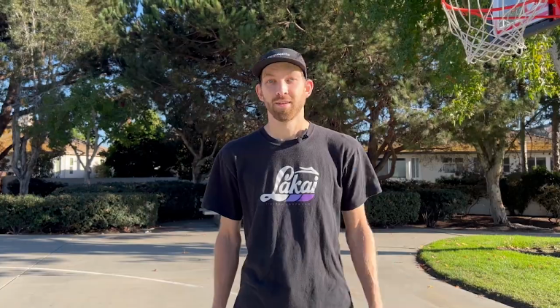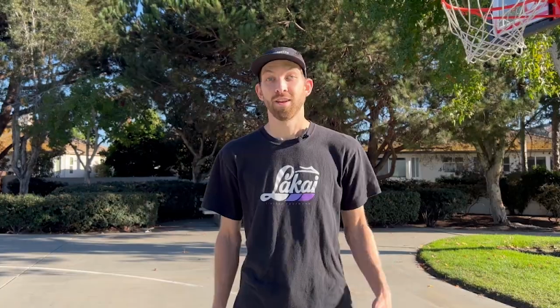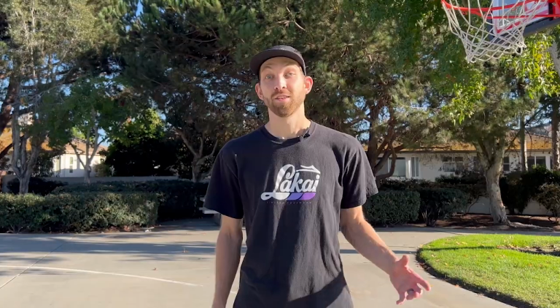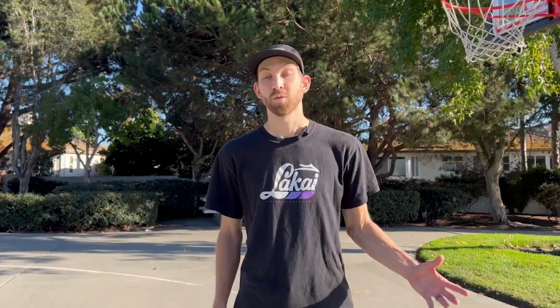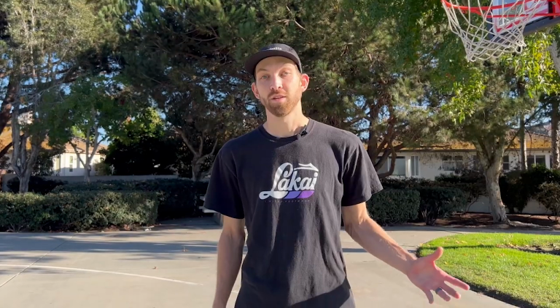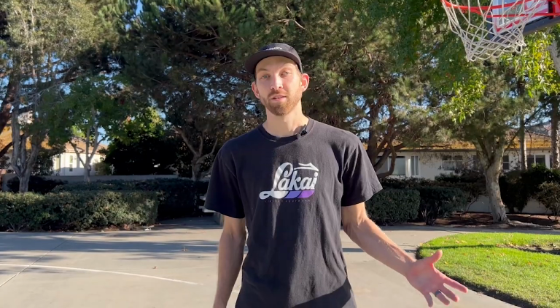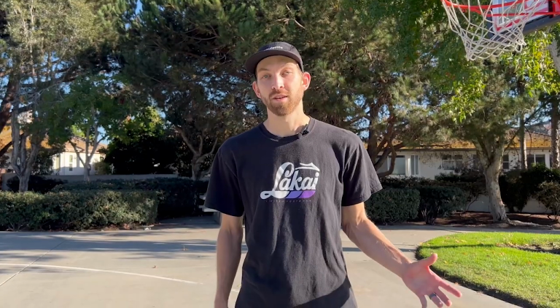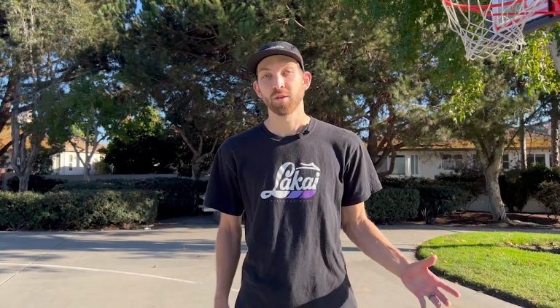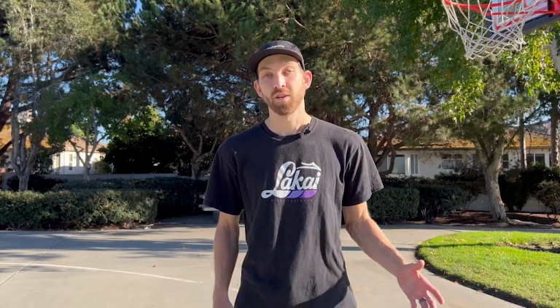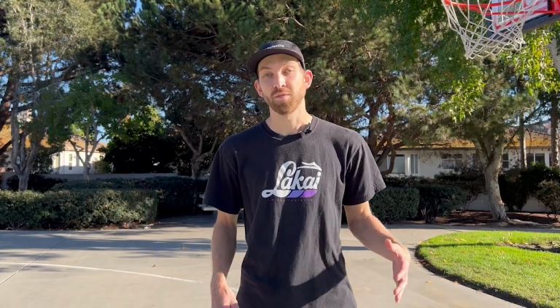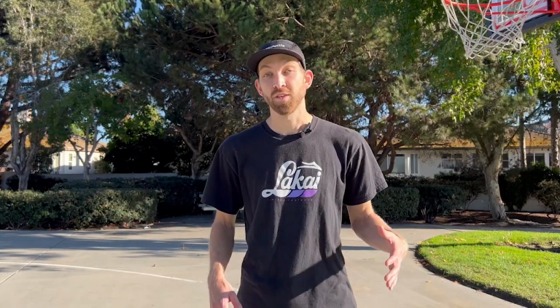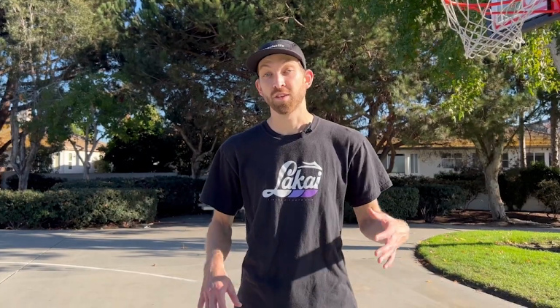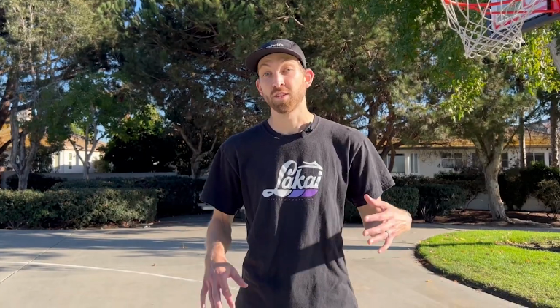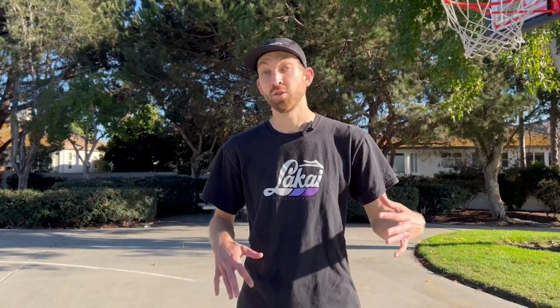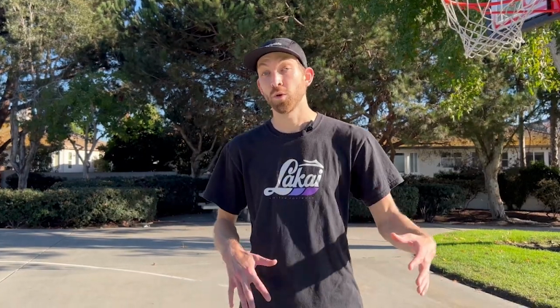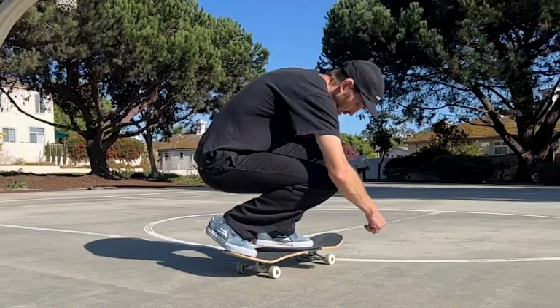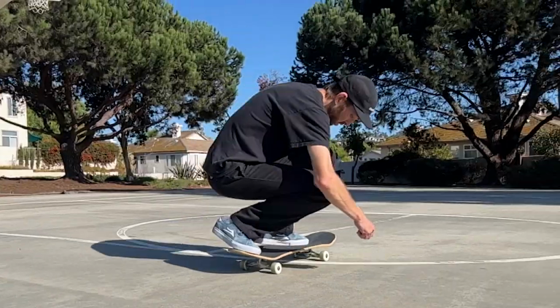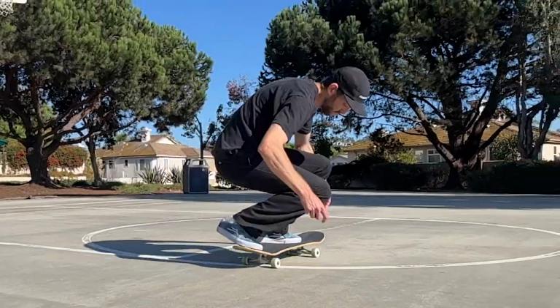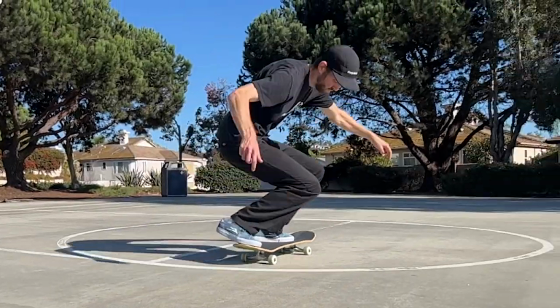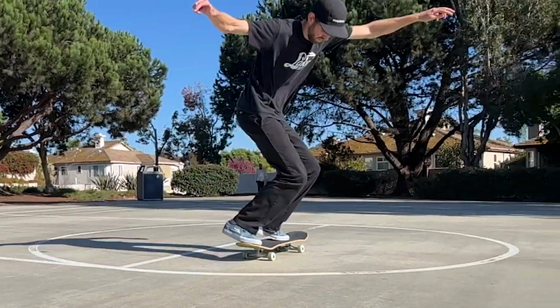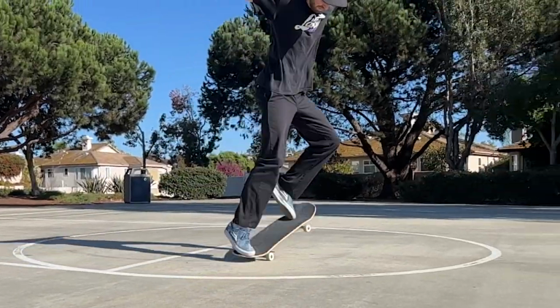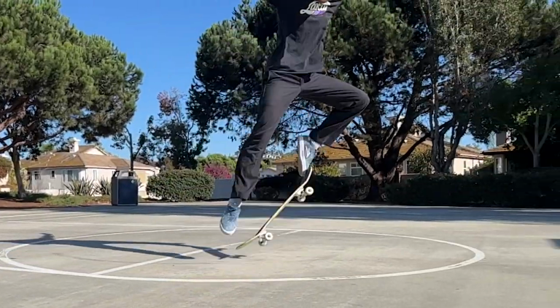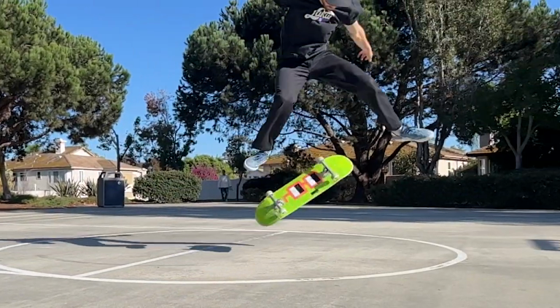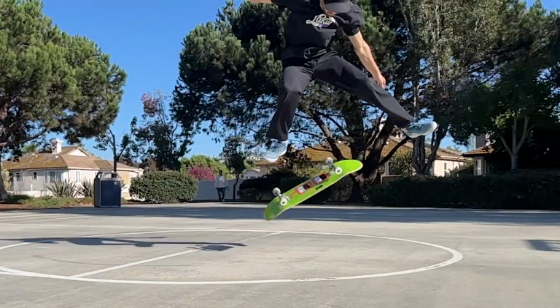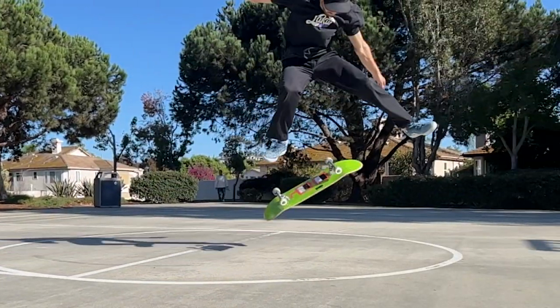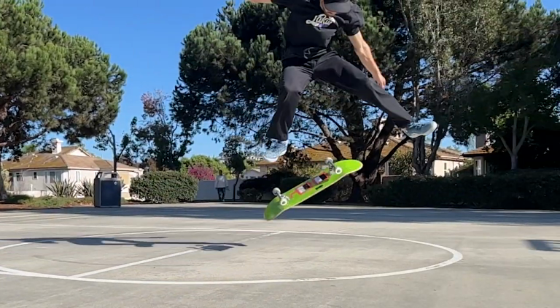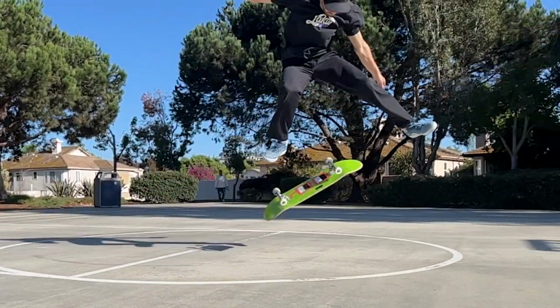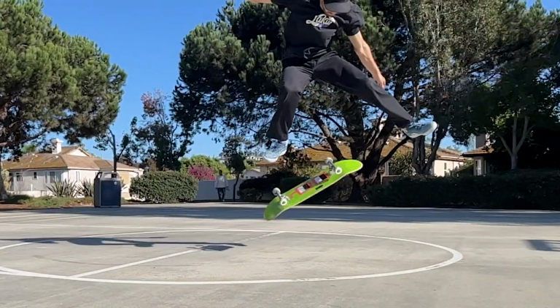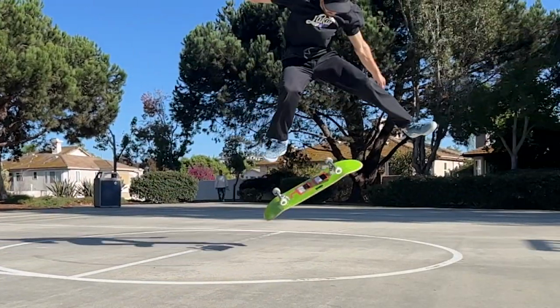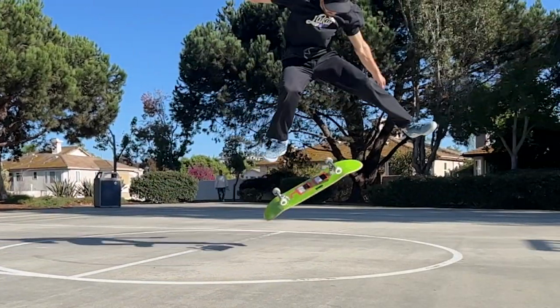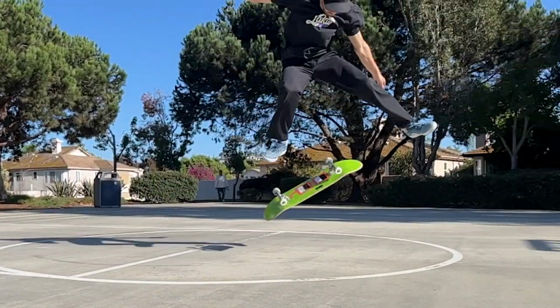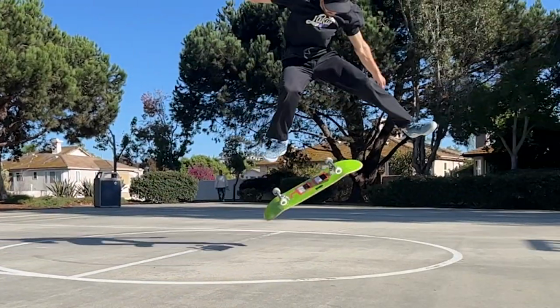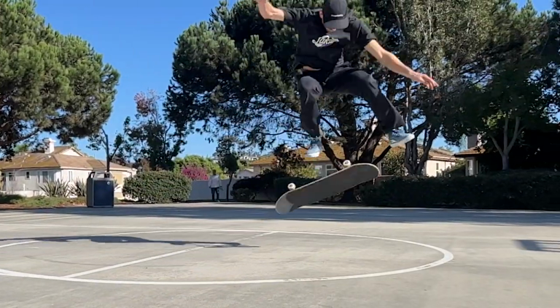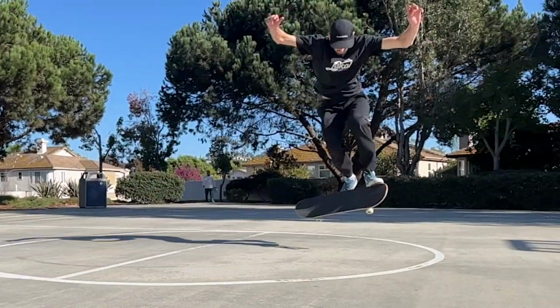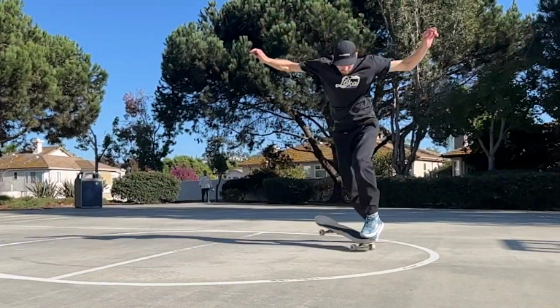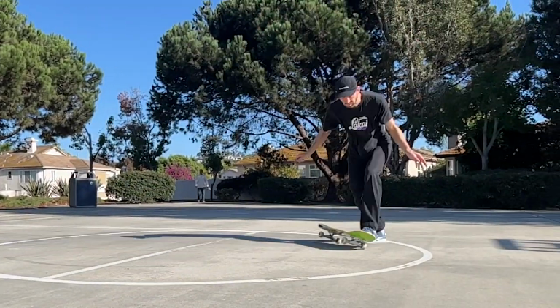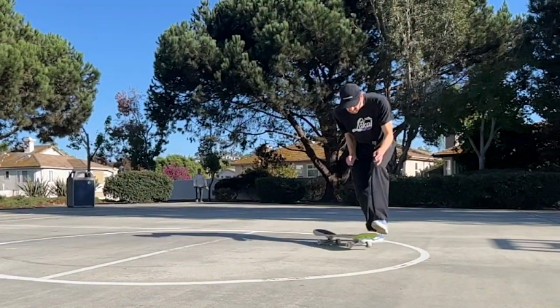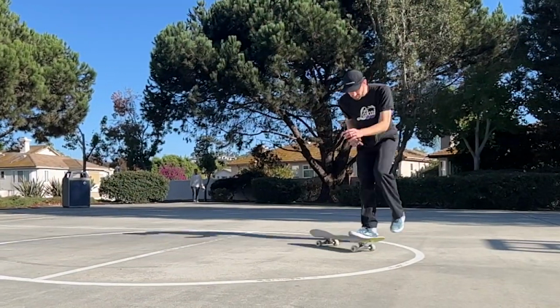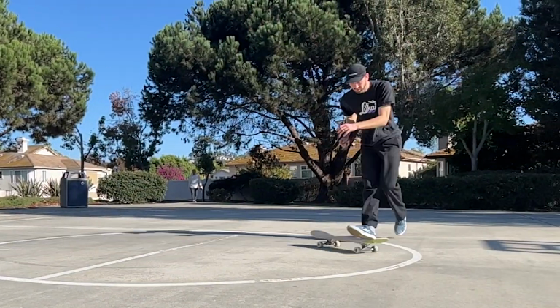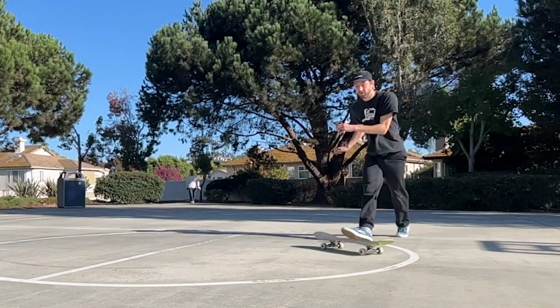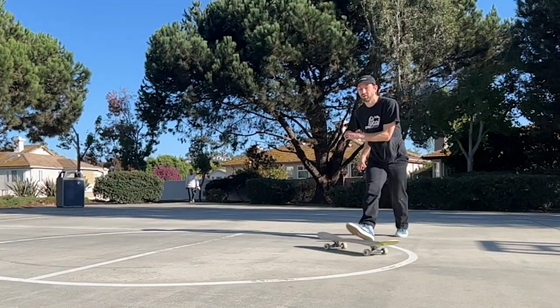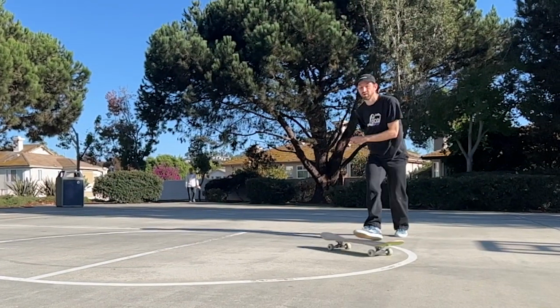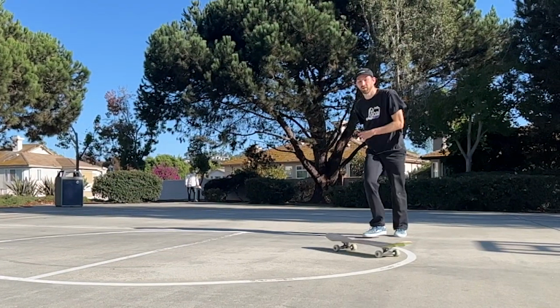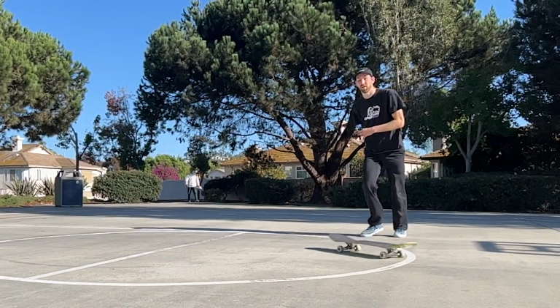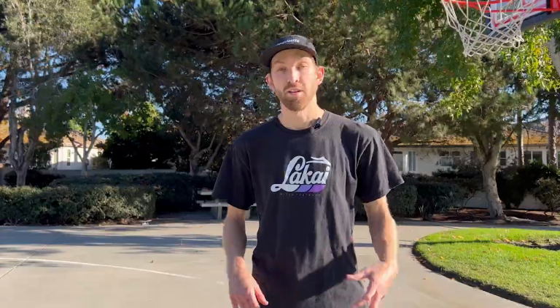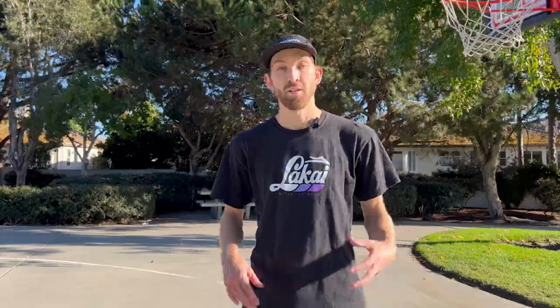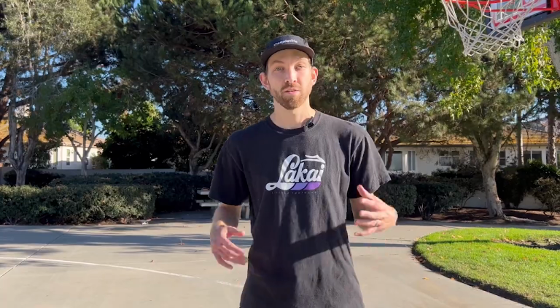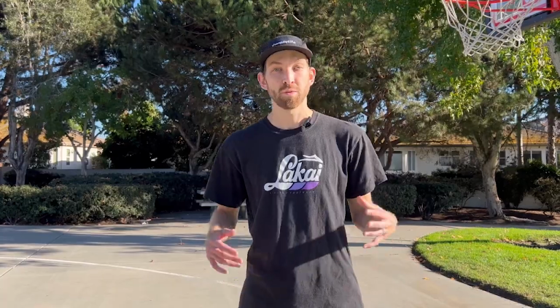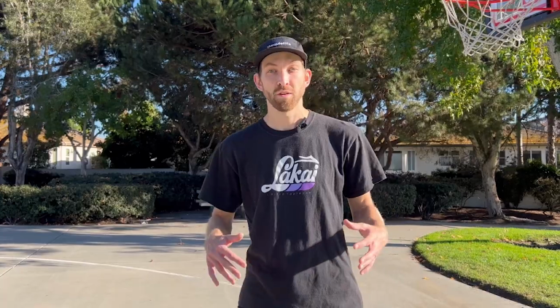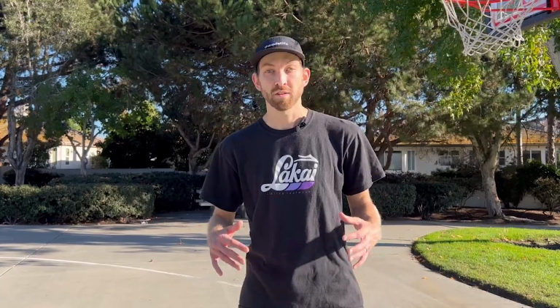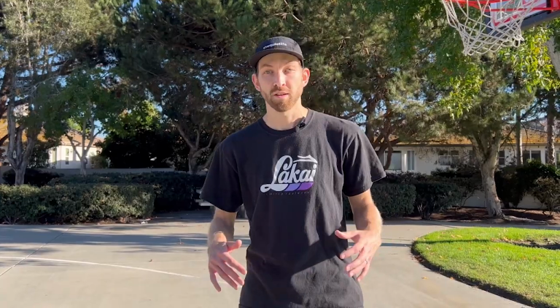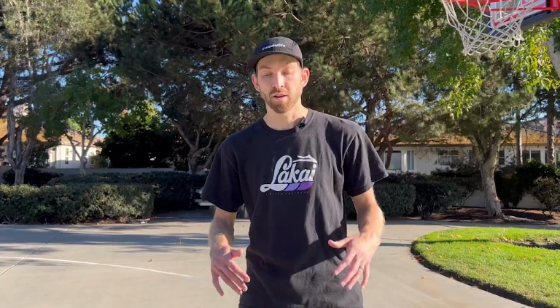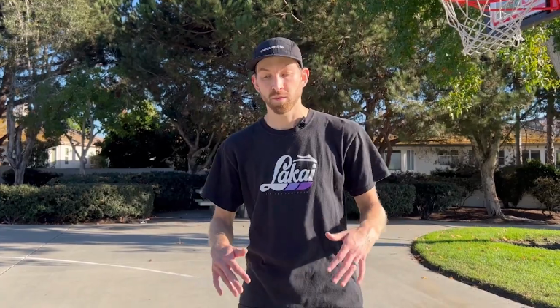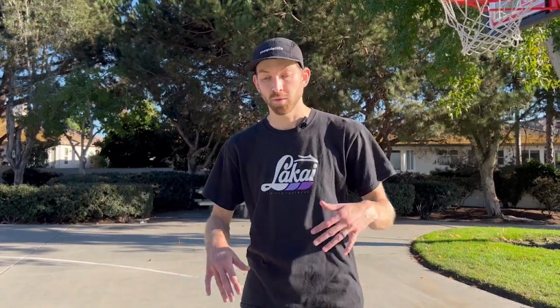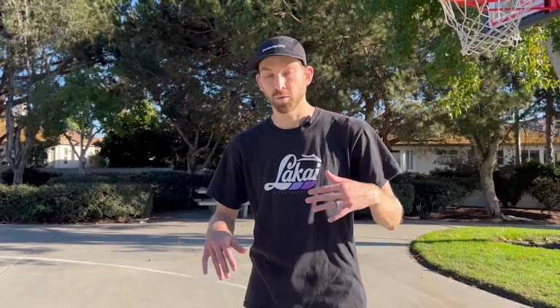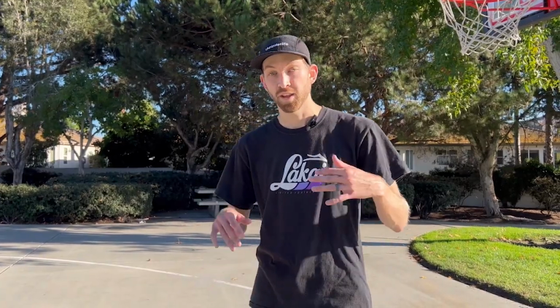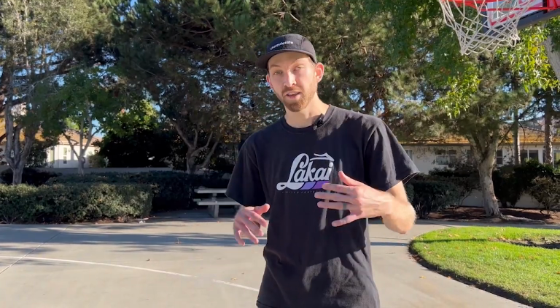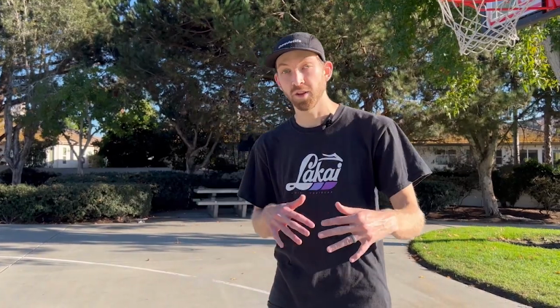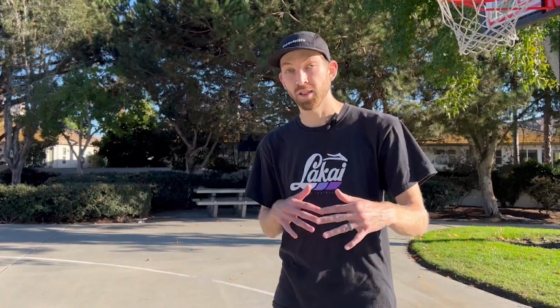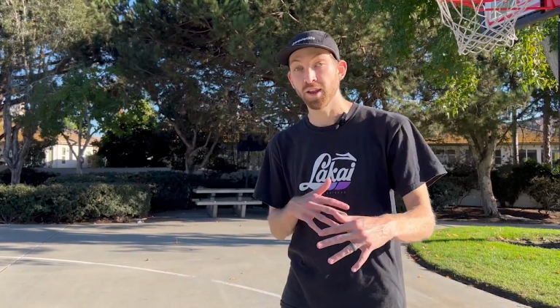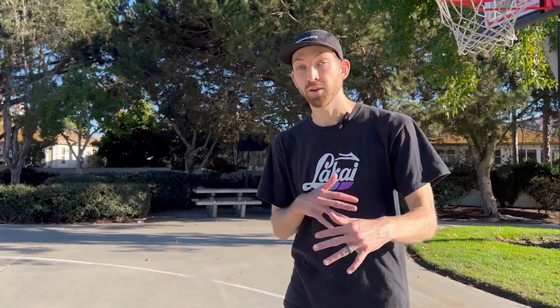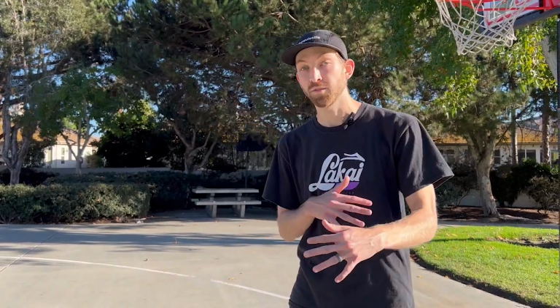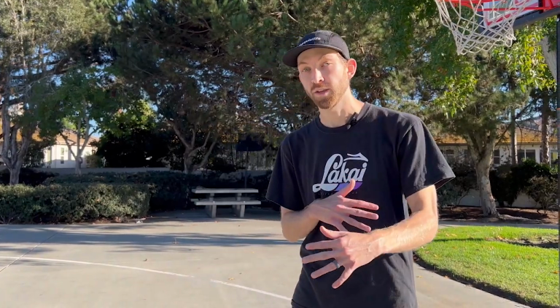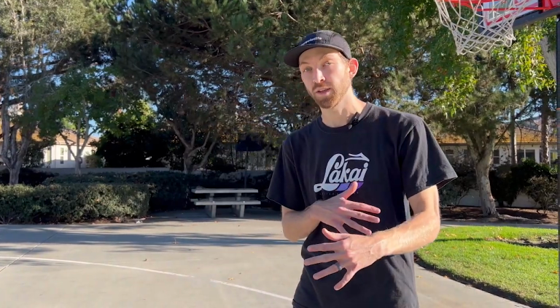Here's what it looks like when I flick too hard. And here's what it looks like when I give it a lighter flick.